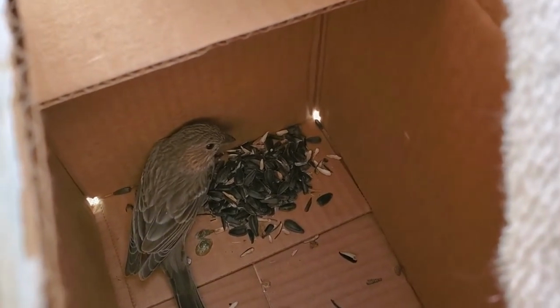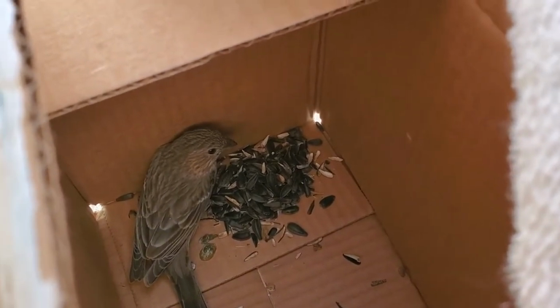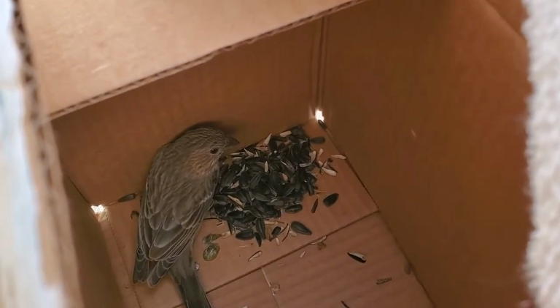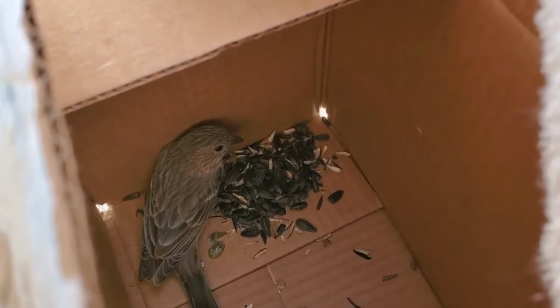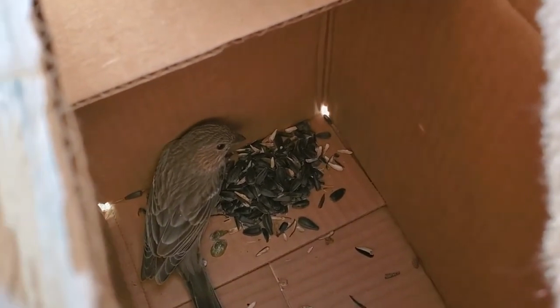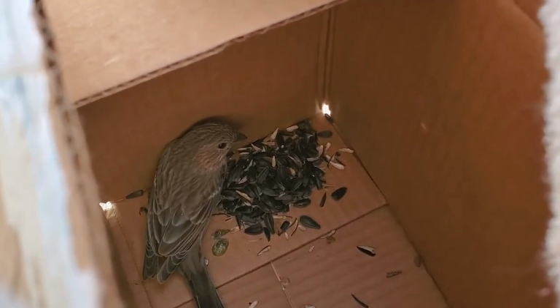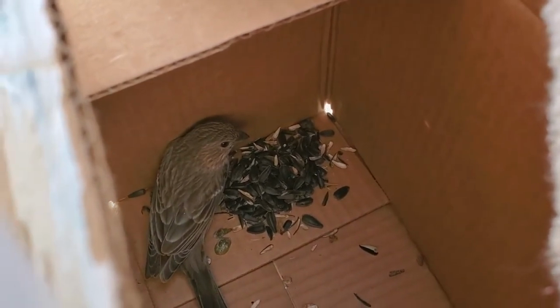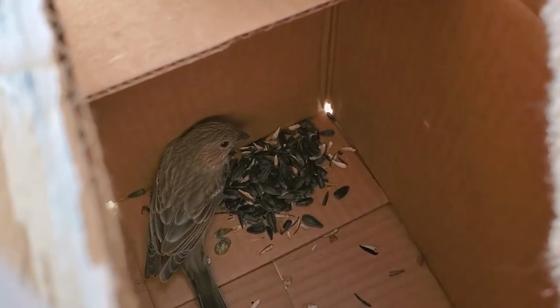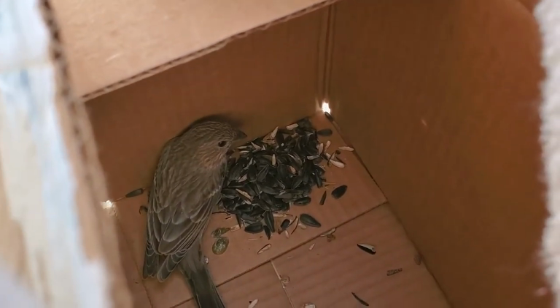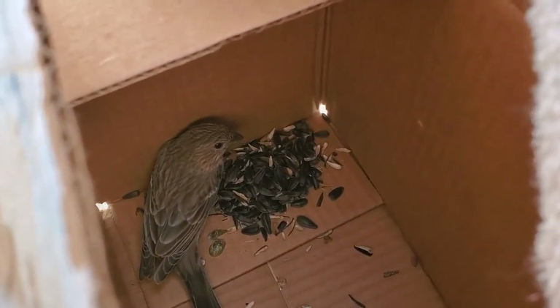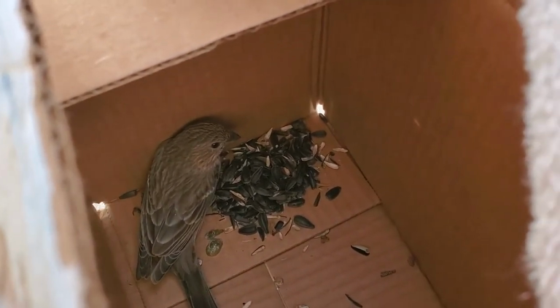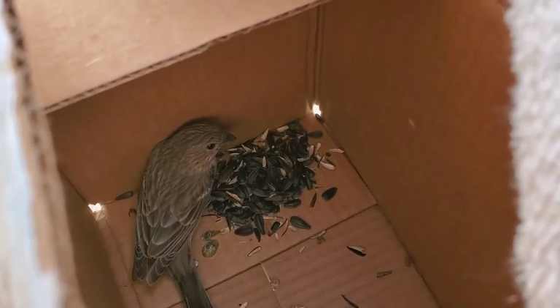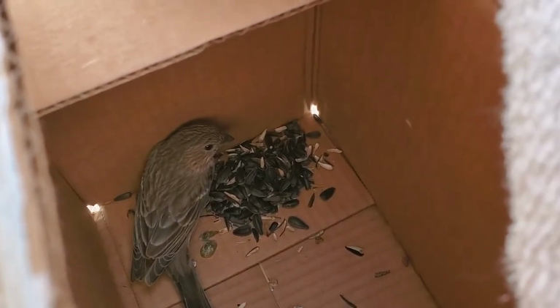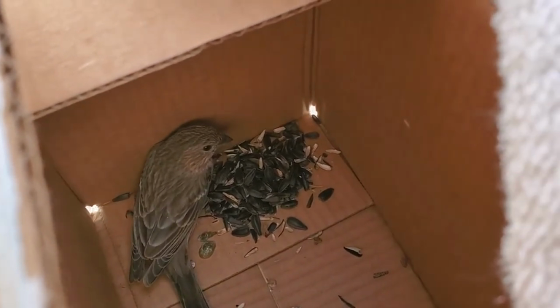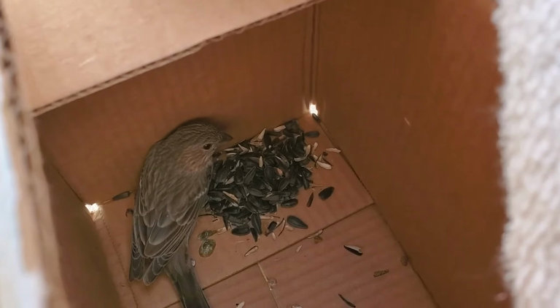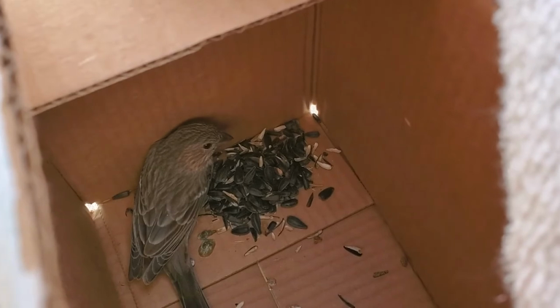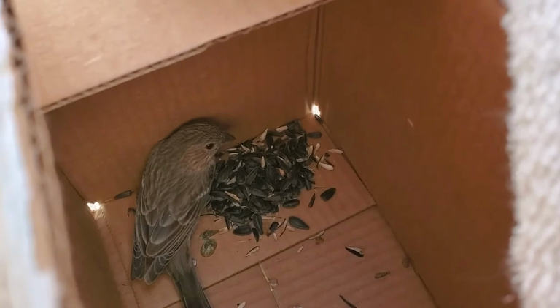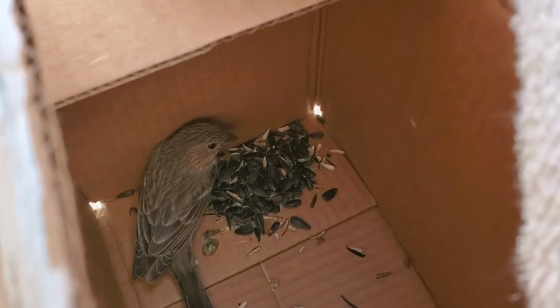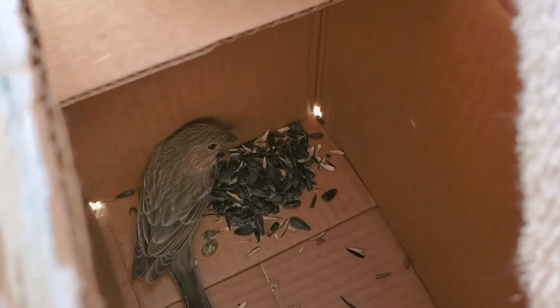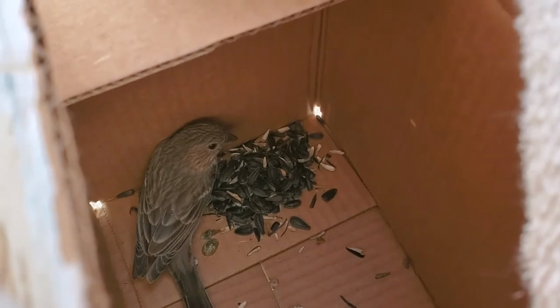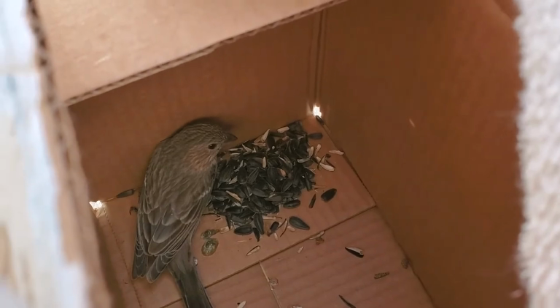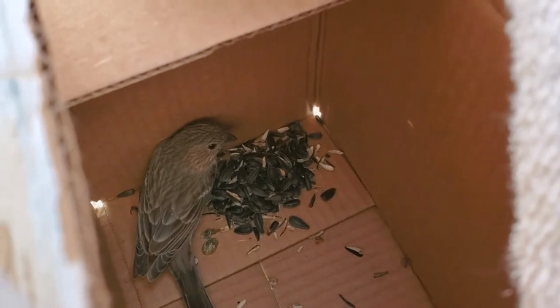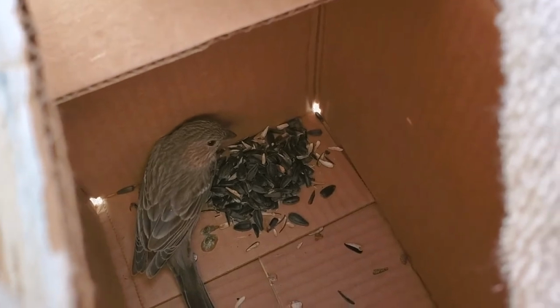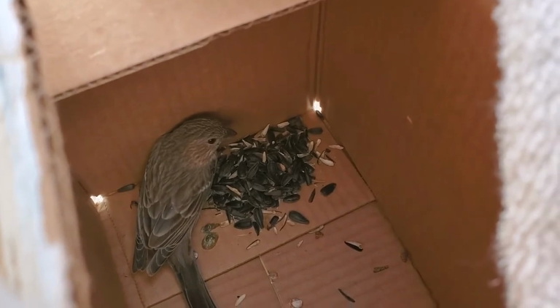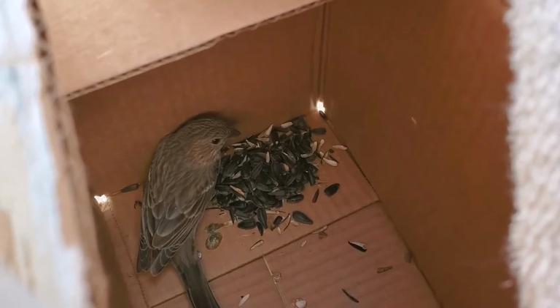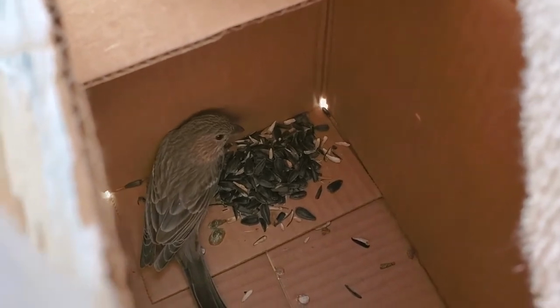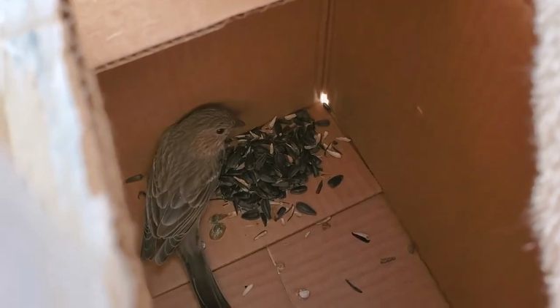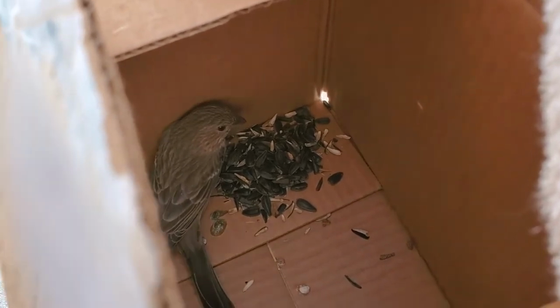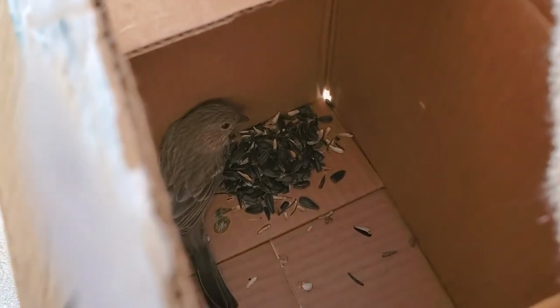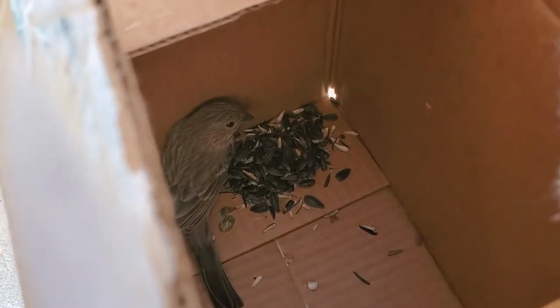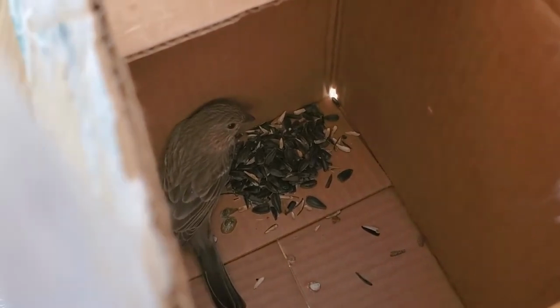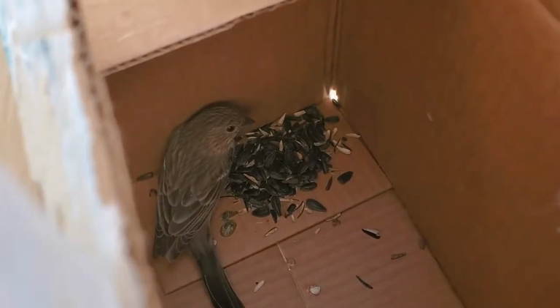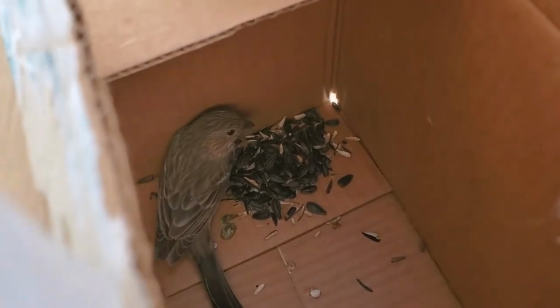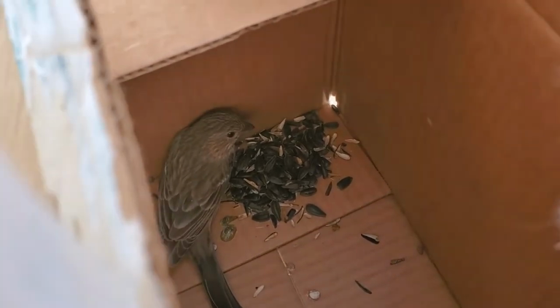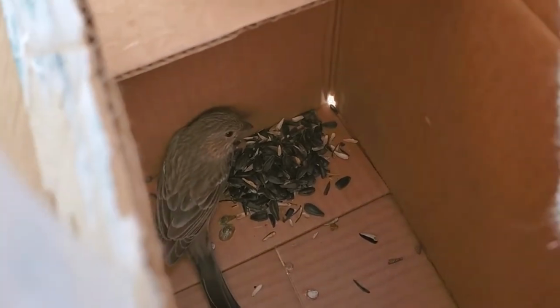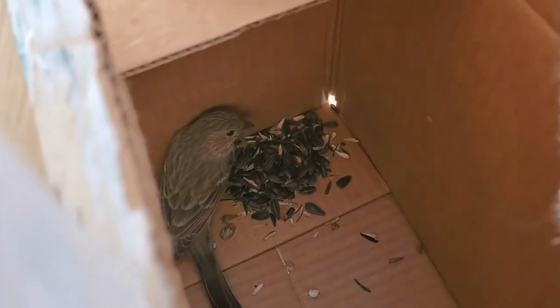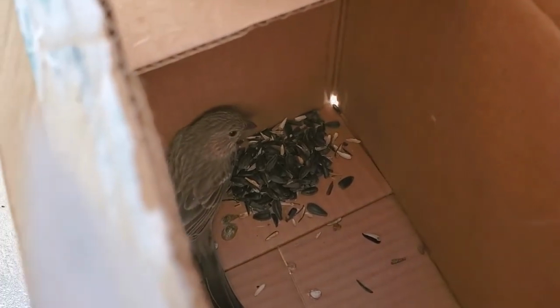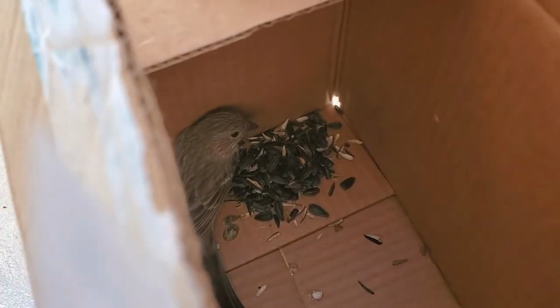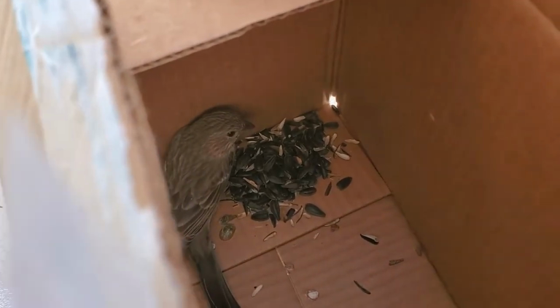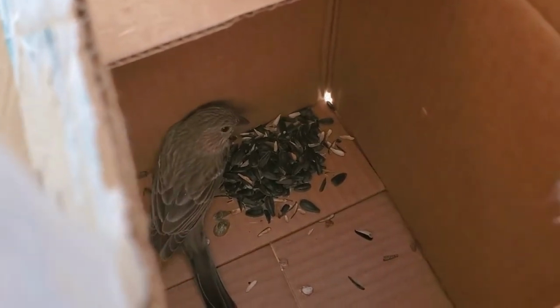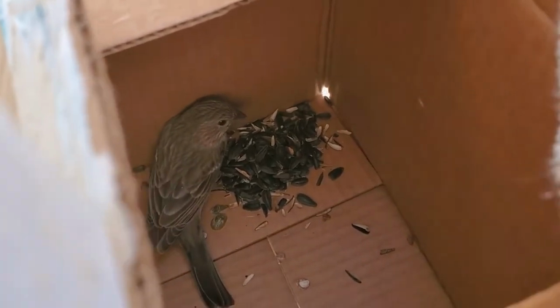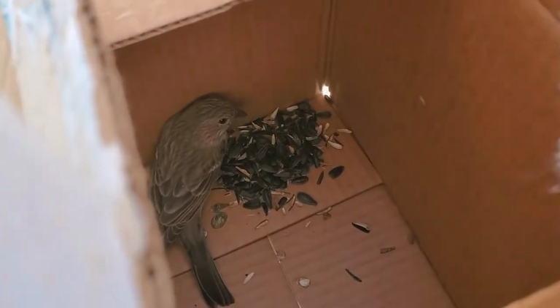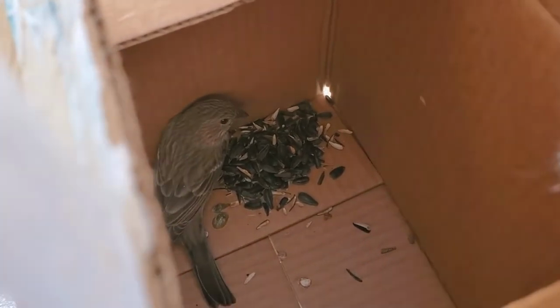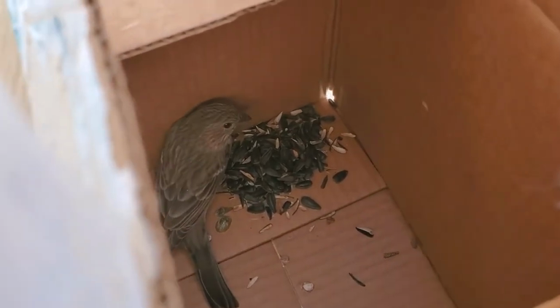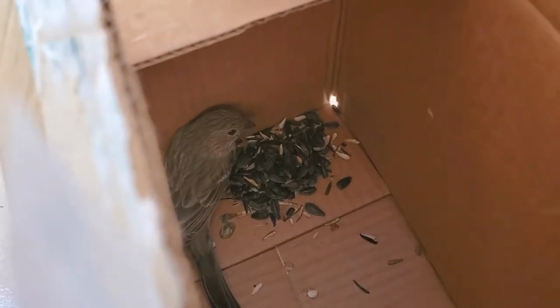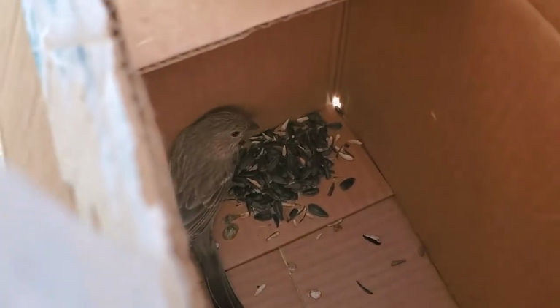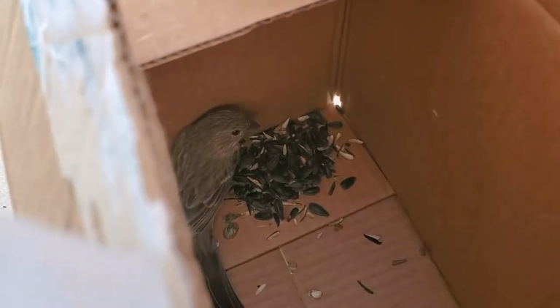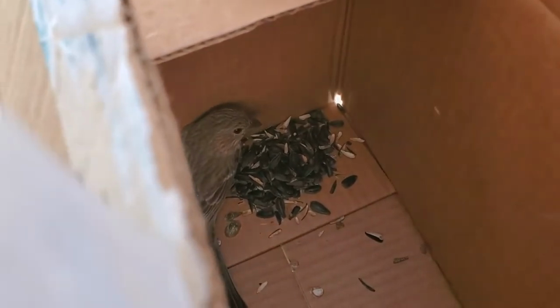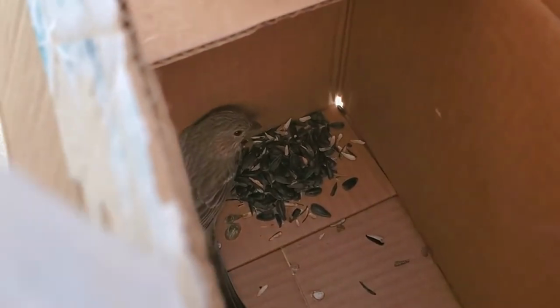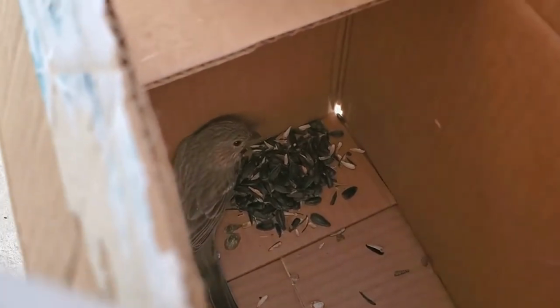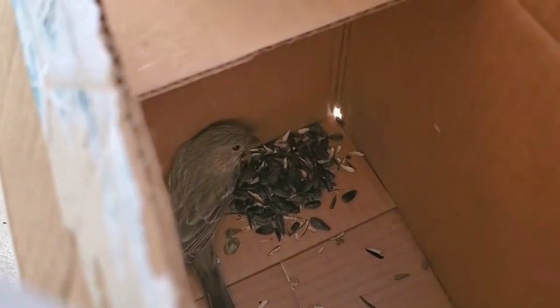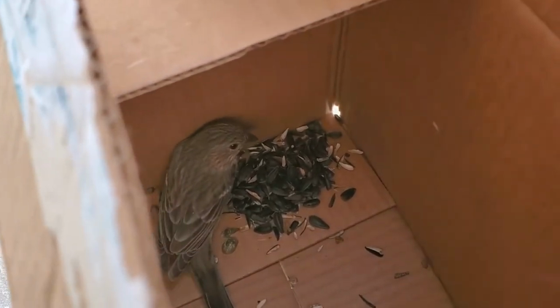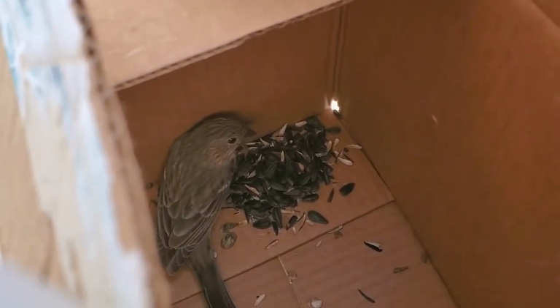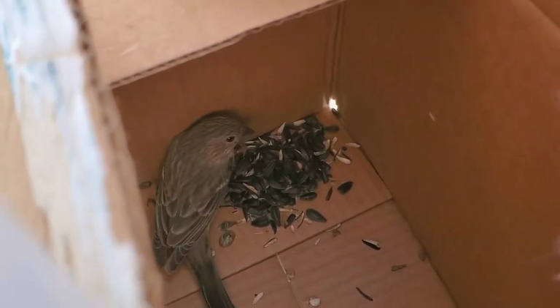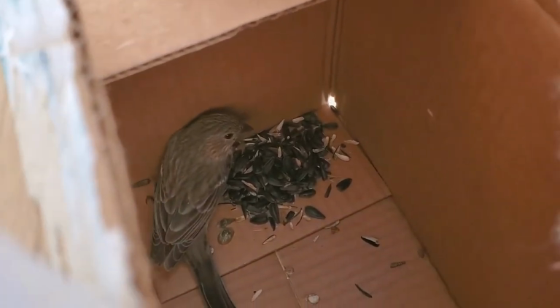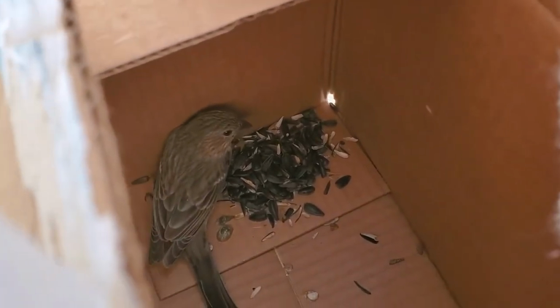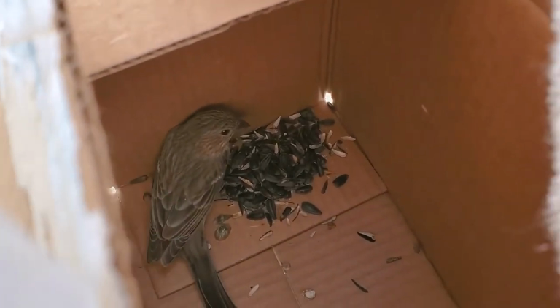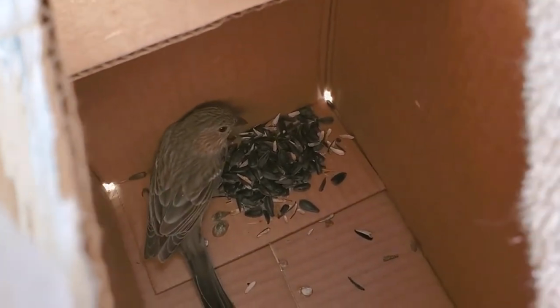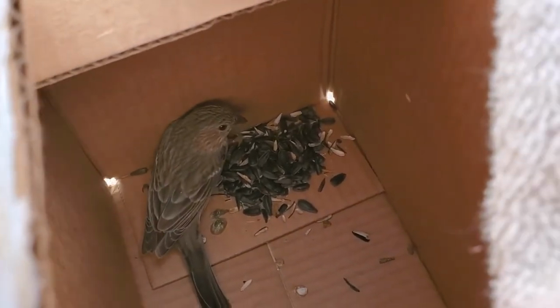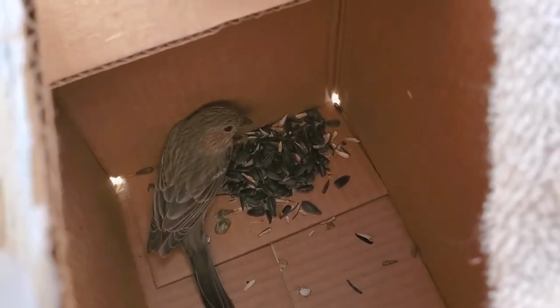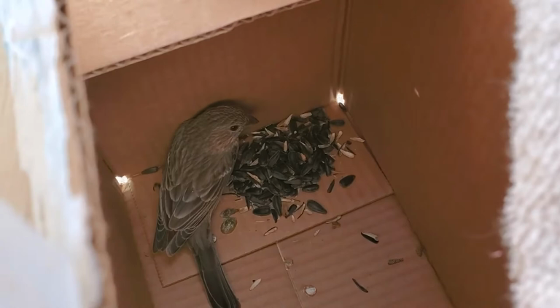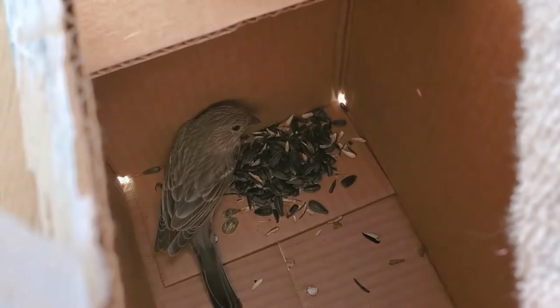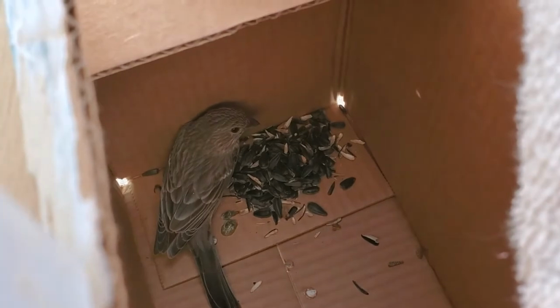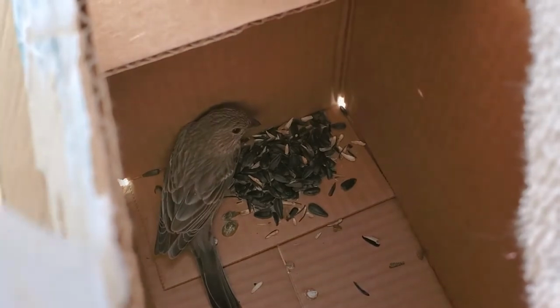Now we're re-acclimating her to the cold, and then probably in another 30 minutes or so, we'll take her out and see if she can do okay on her own.